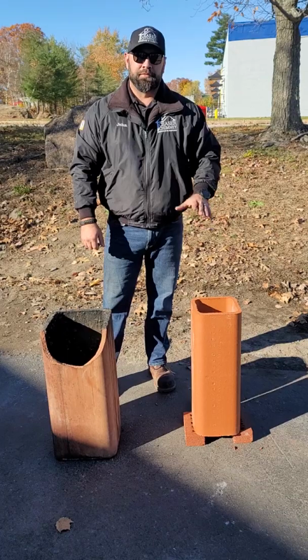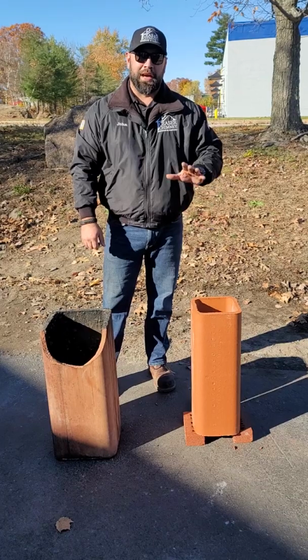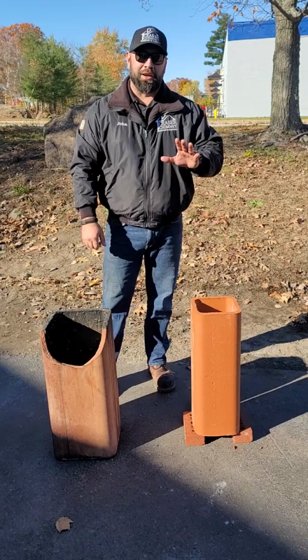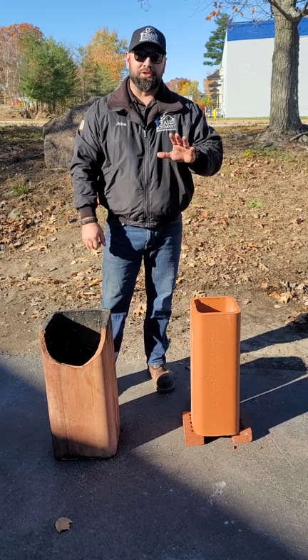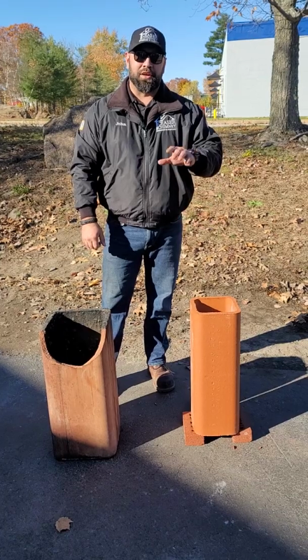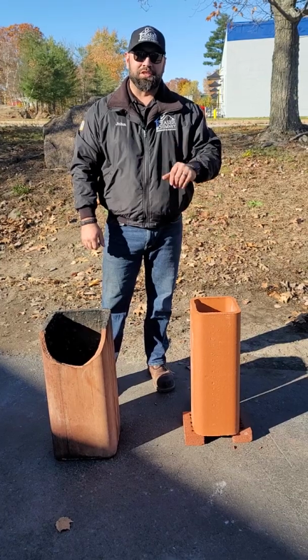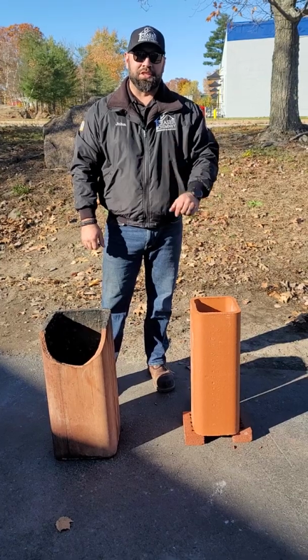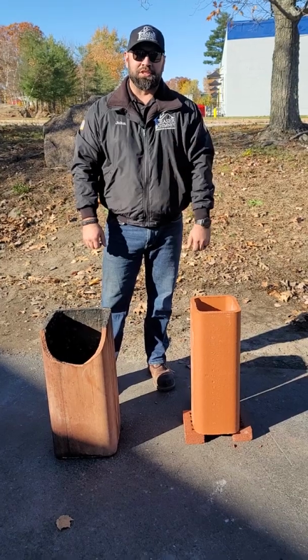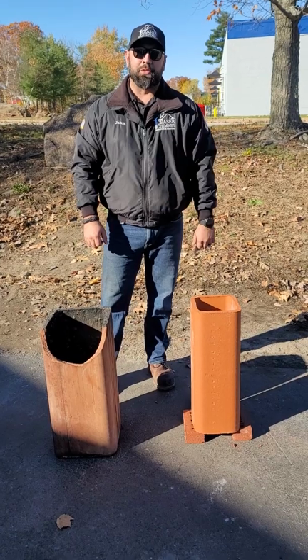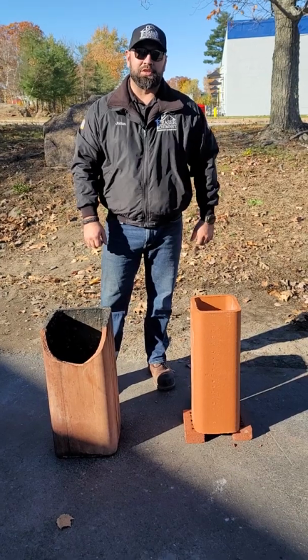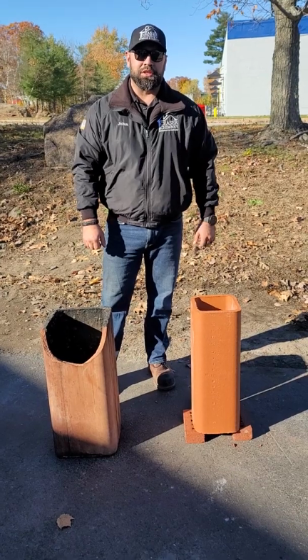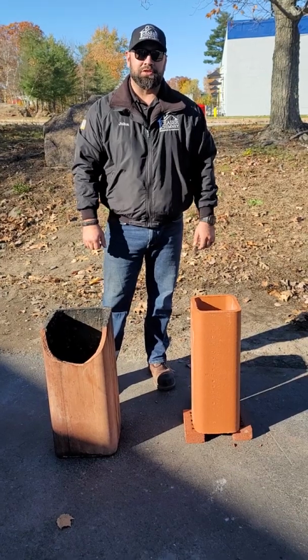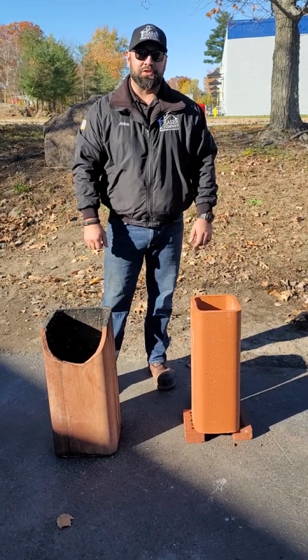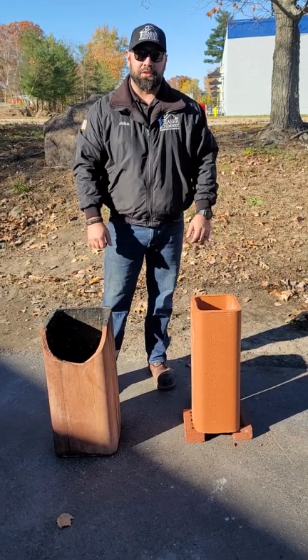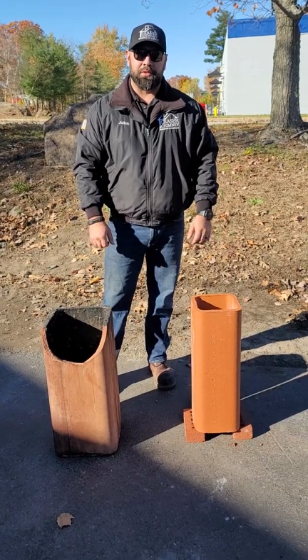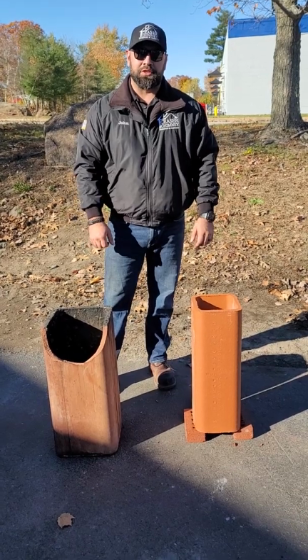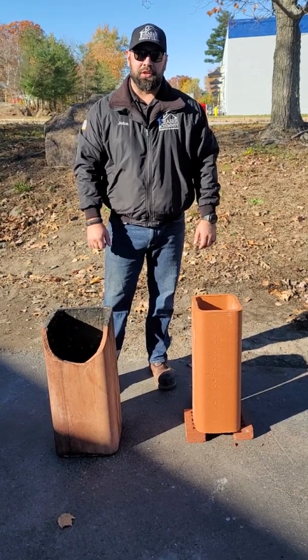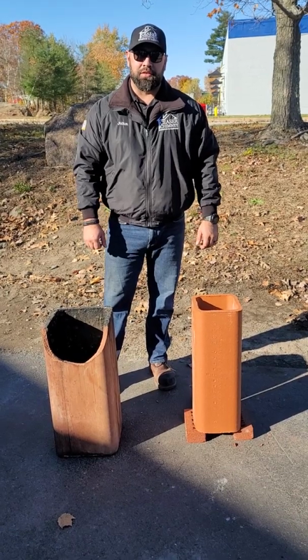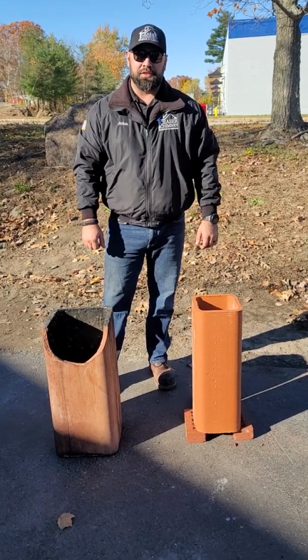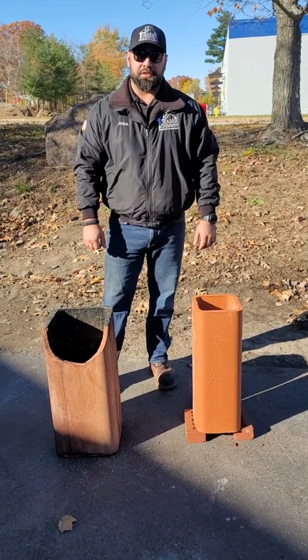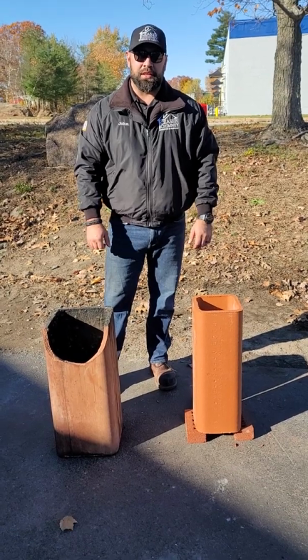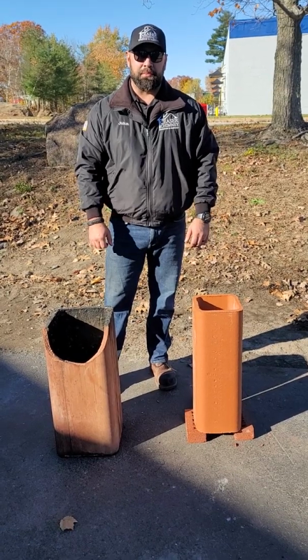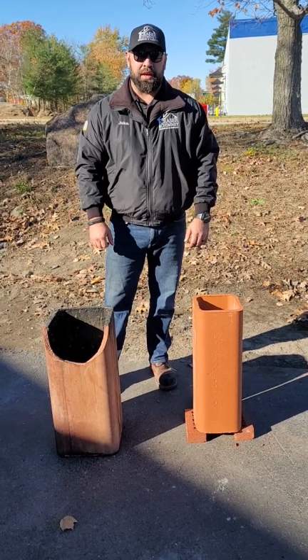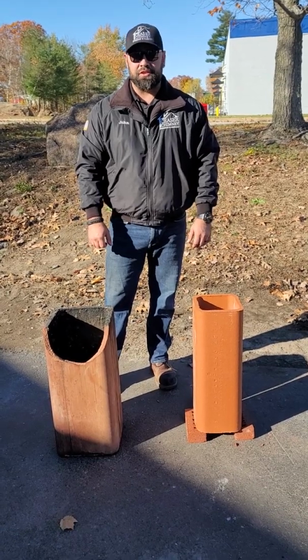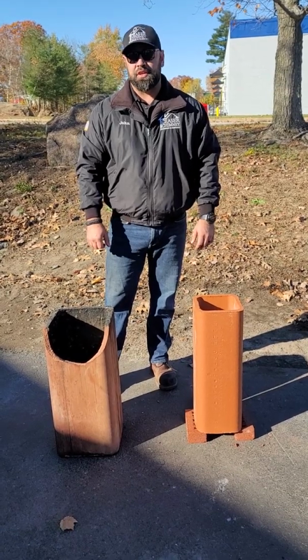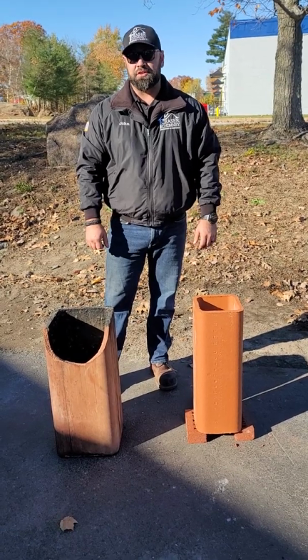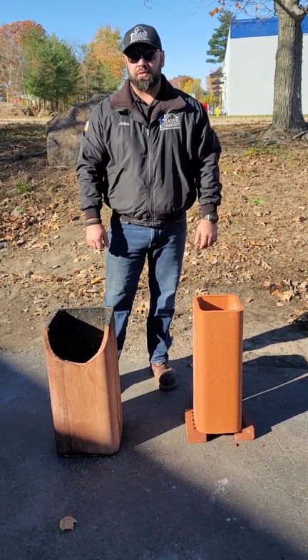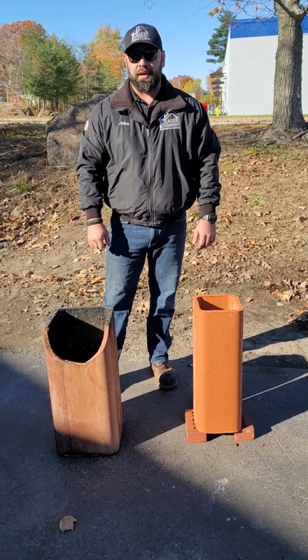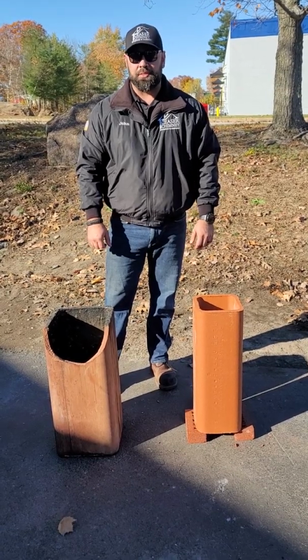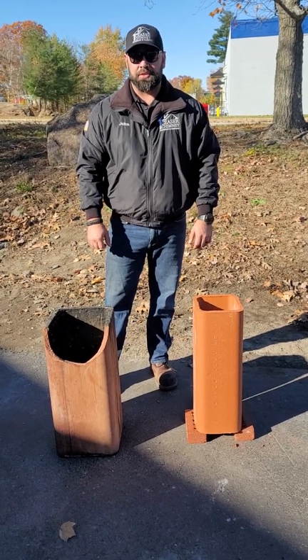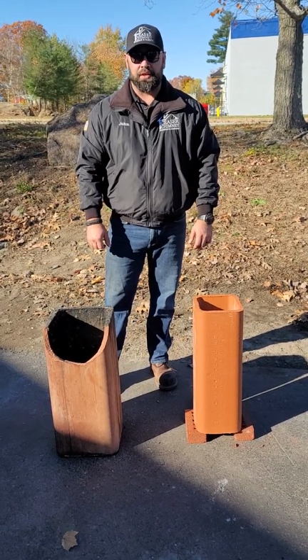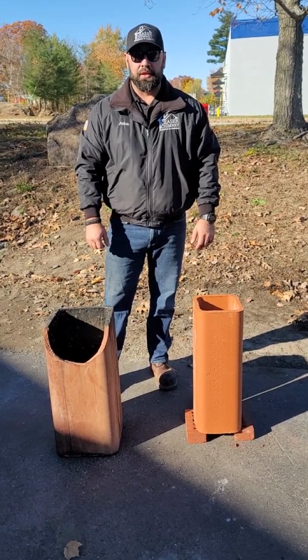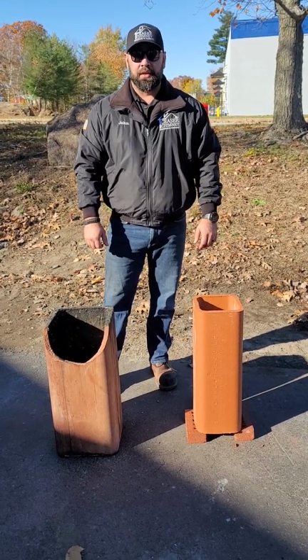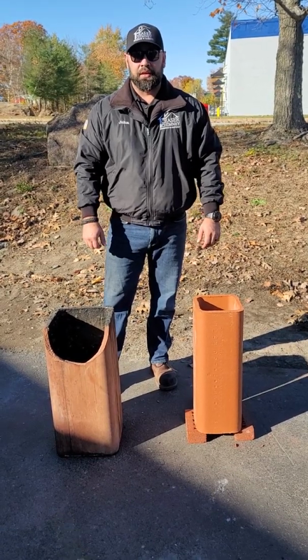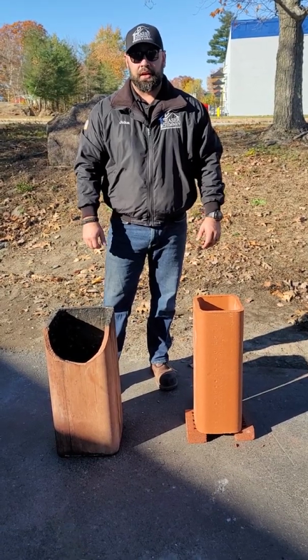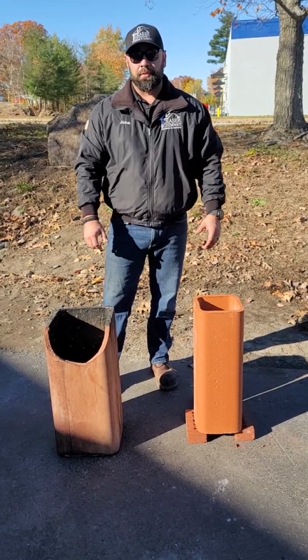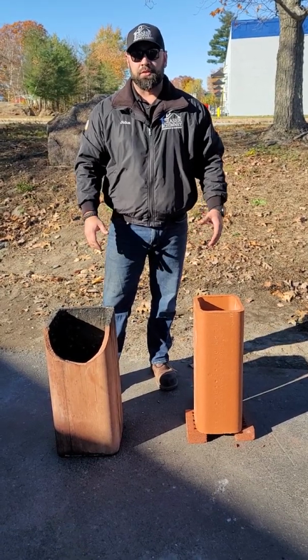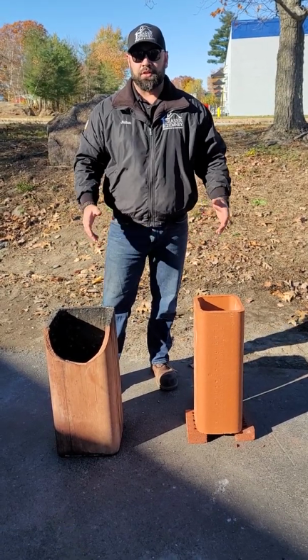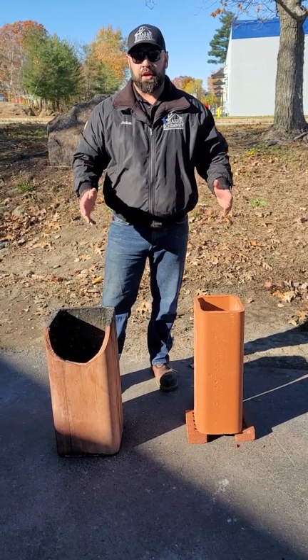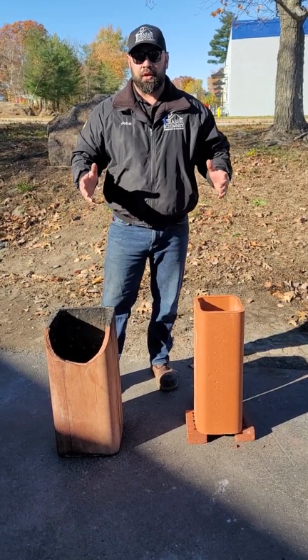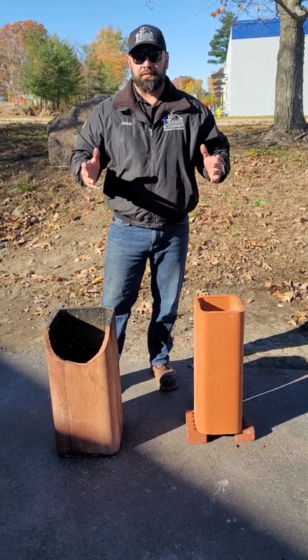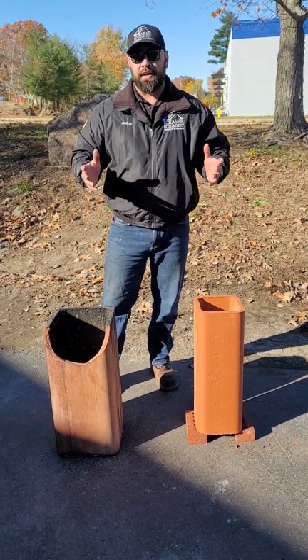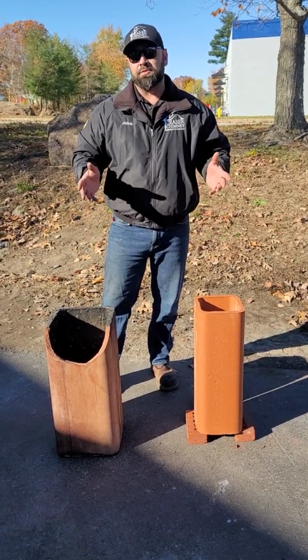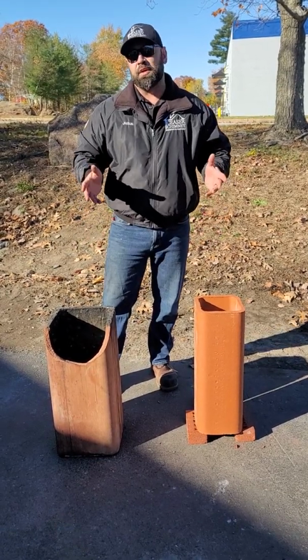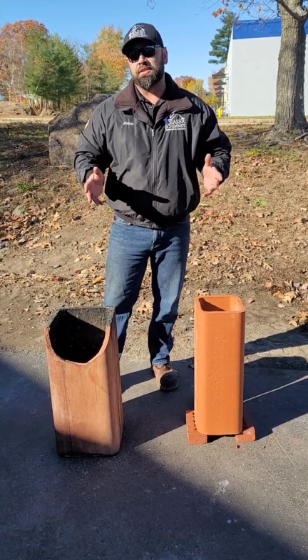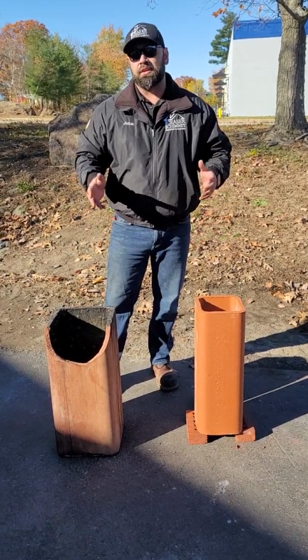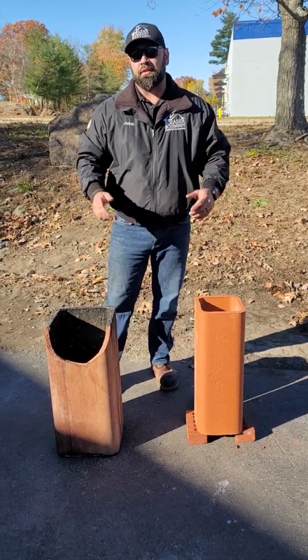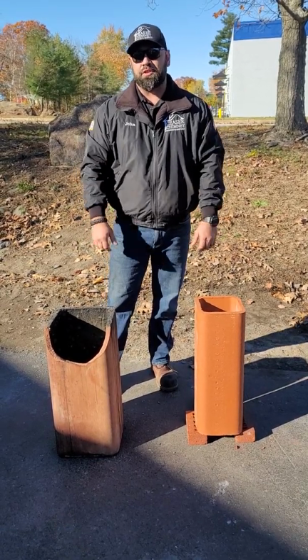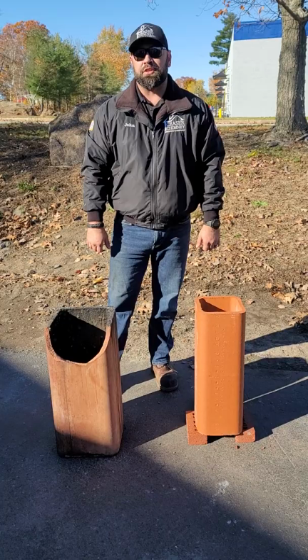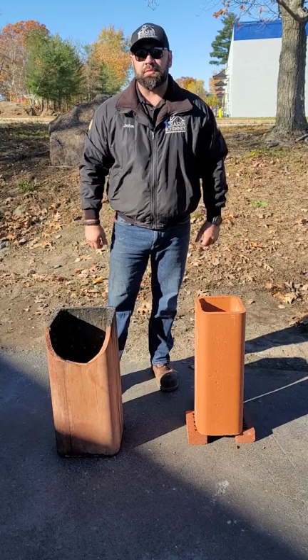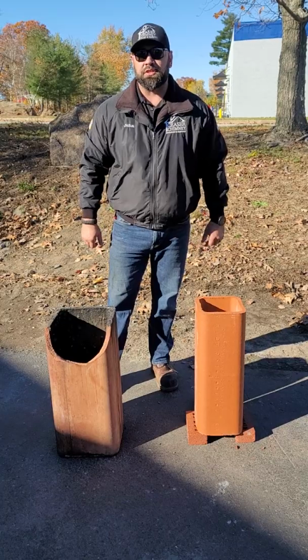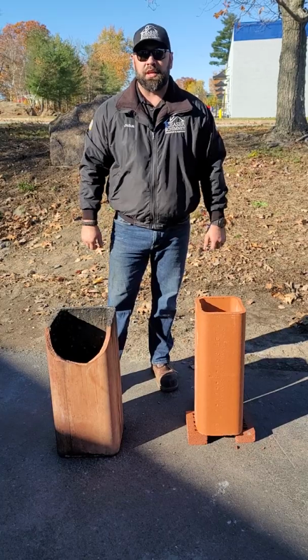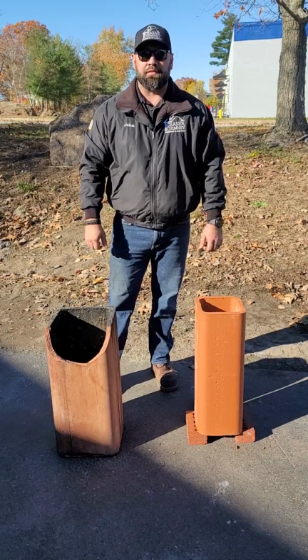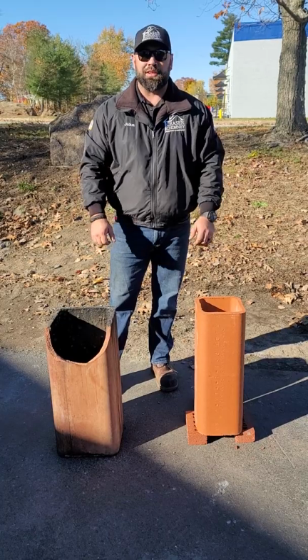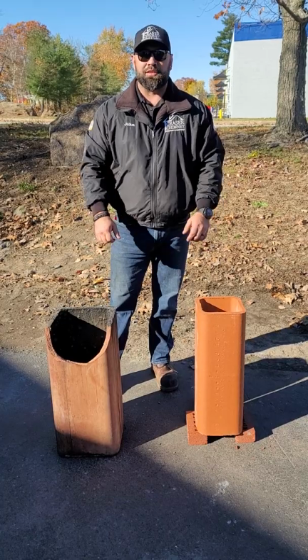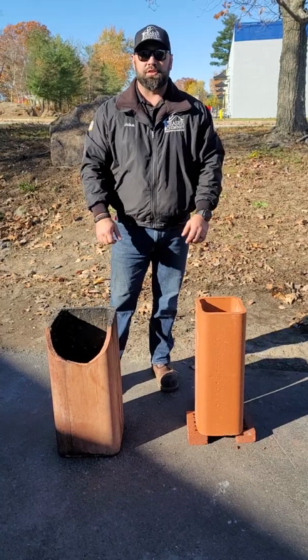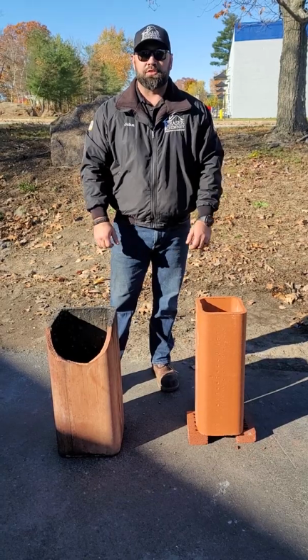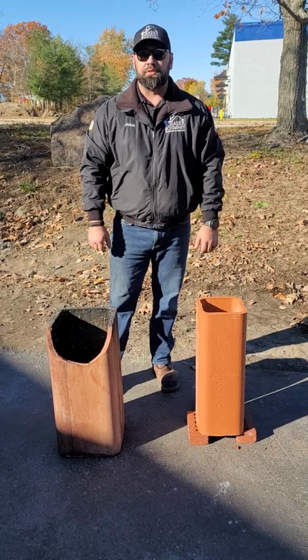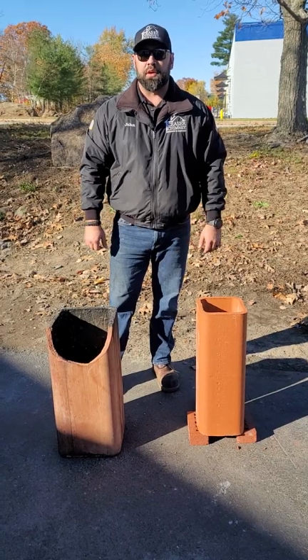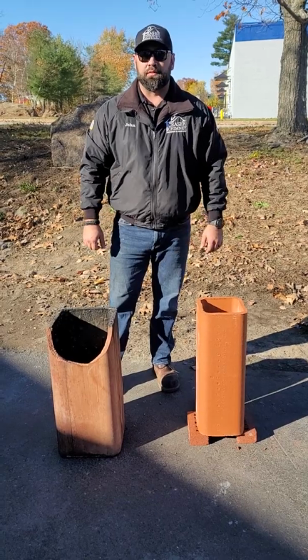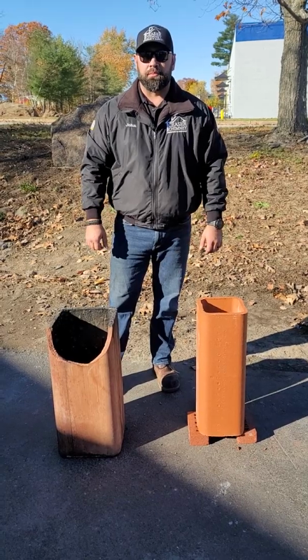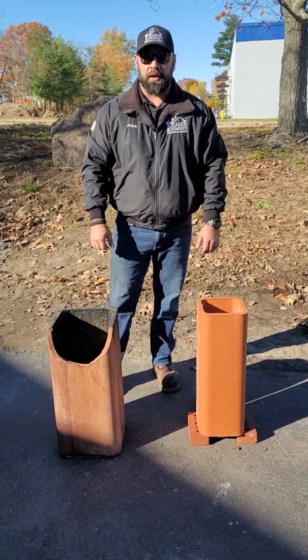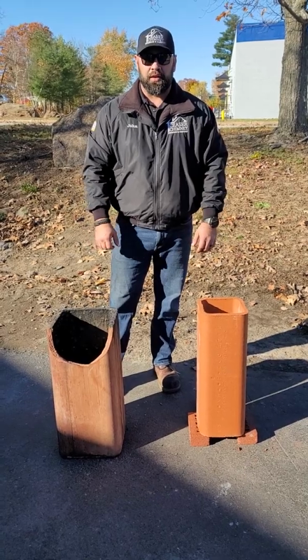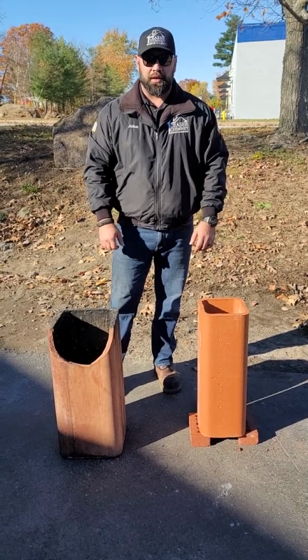Hi, I'm John Caesar with Caesar Chimney Service in Manchester, New Hampshire, and I'm also the current Vice President of the Chimney Safety Institute of America.